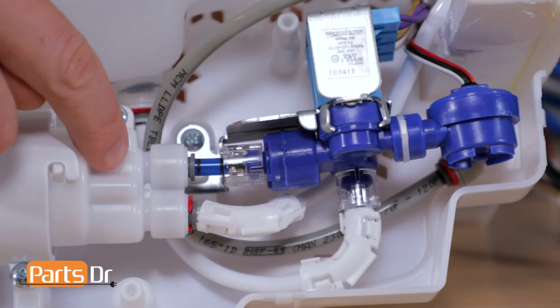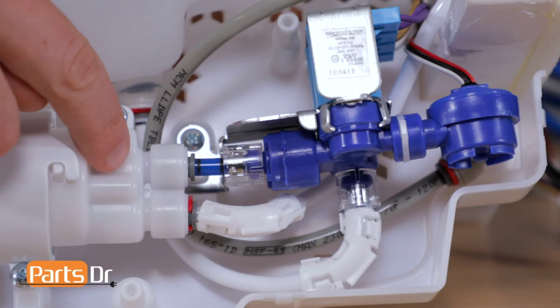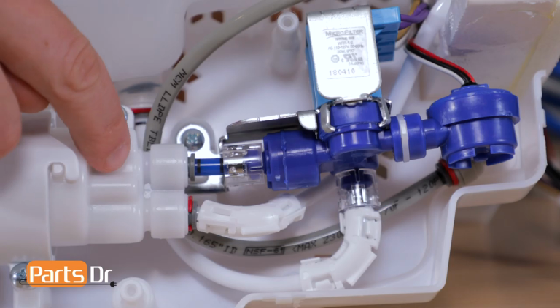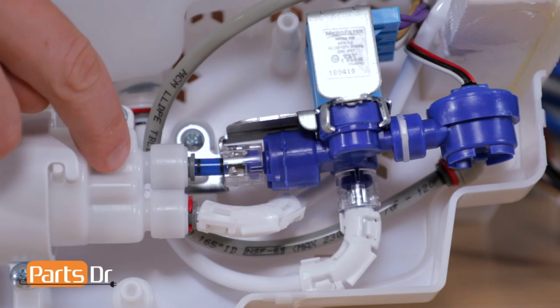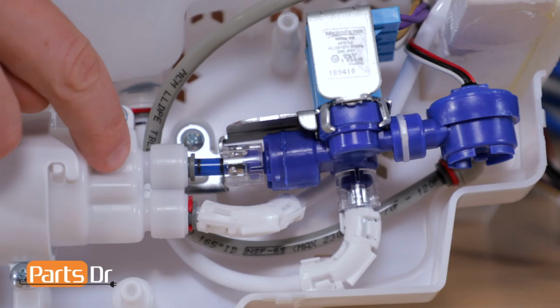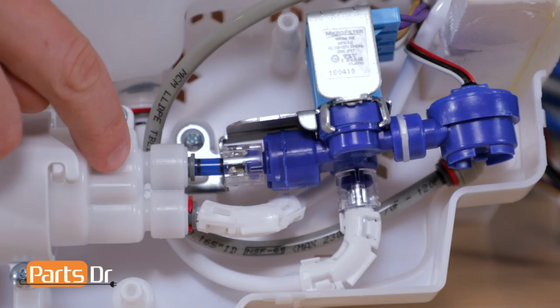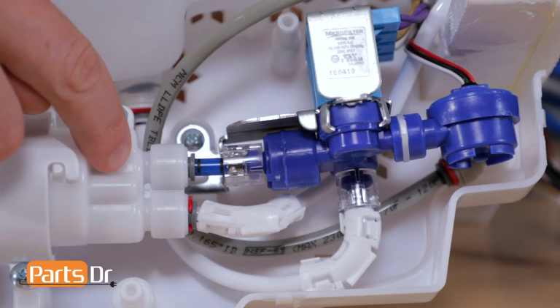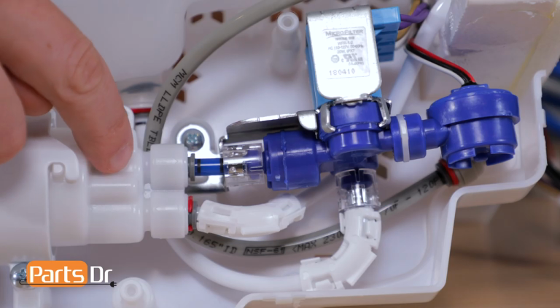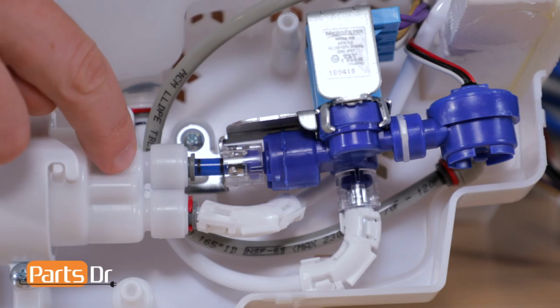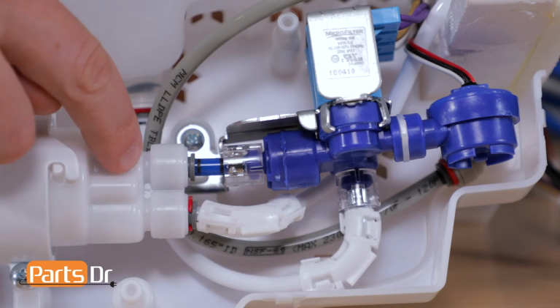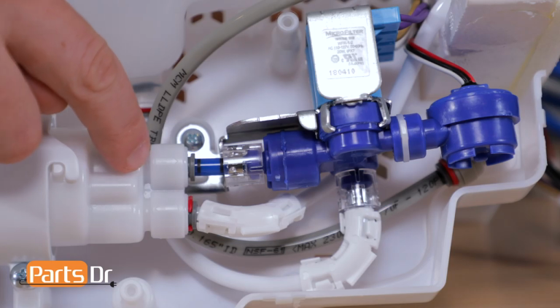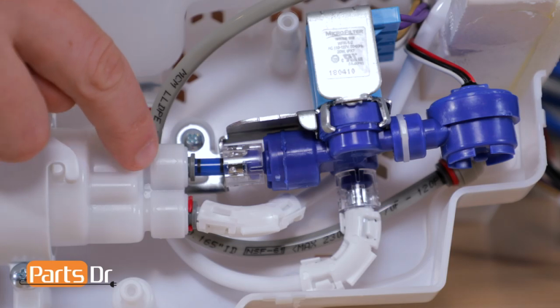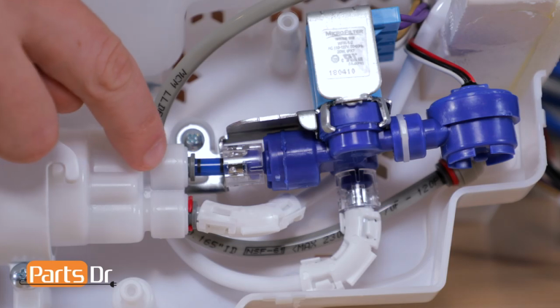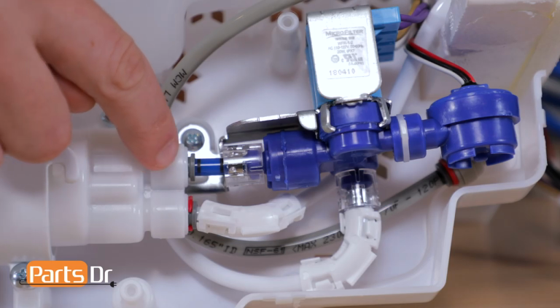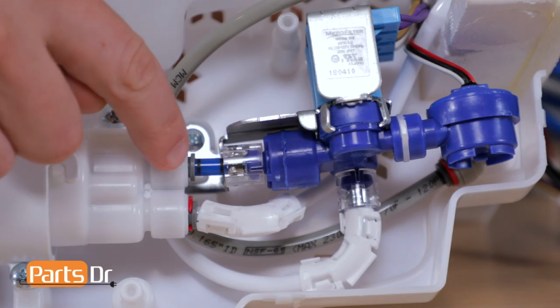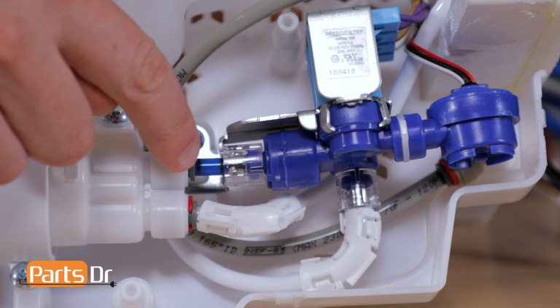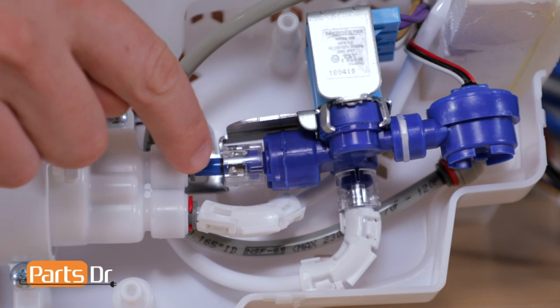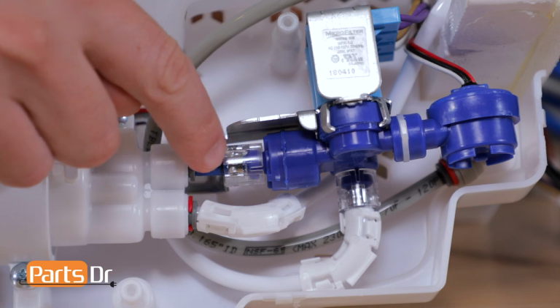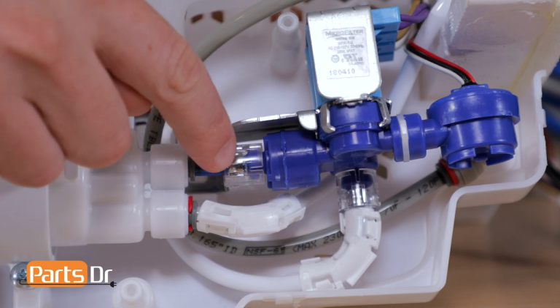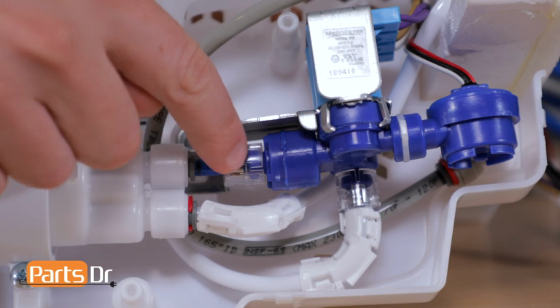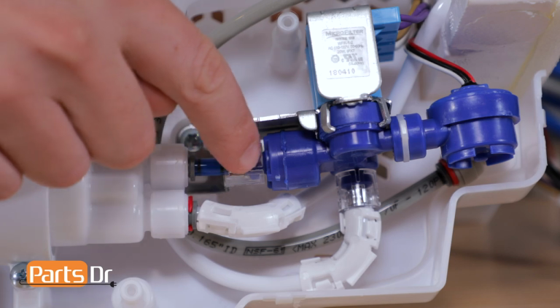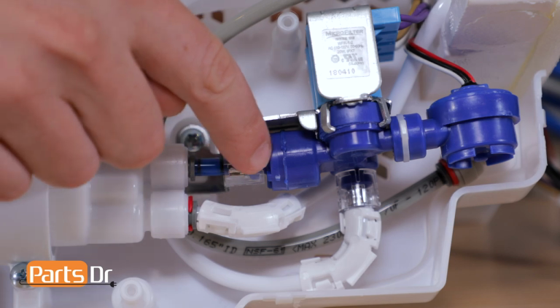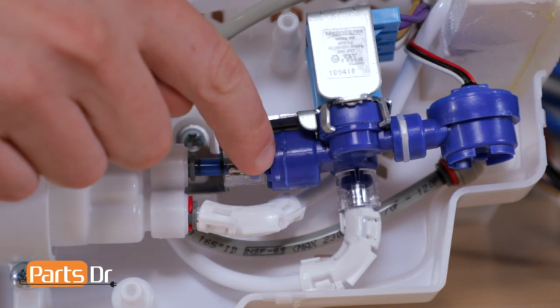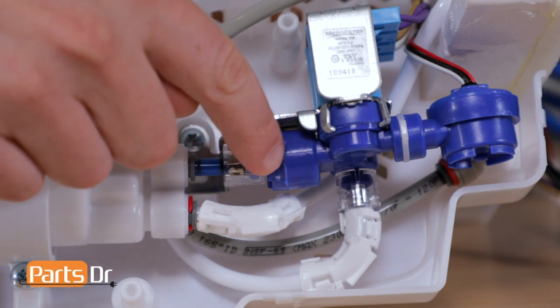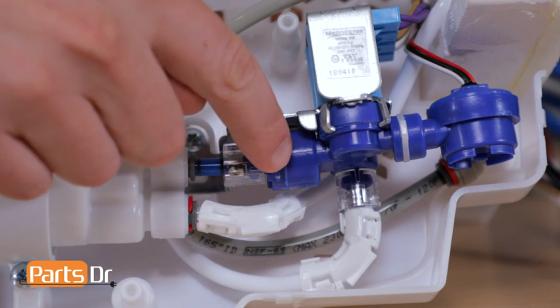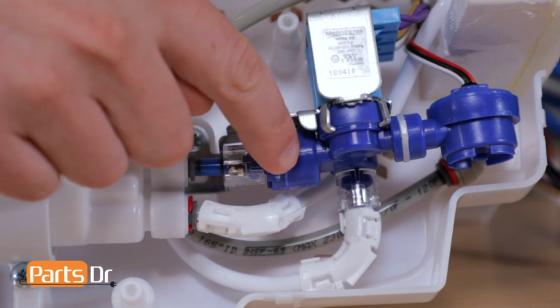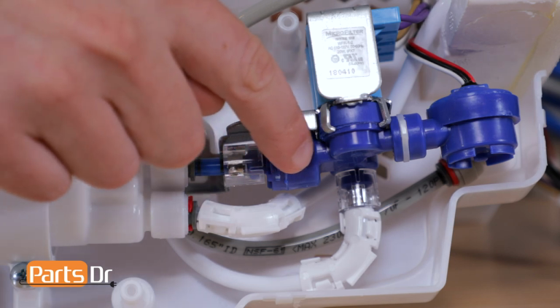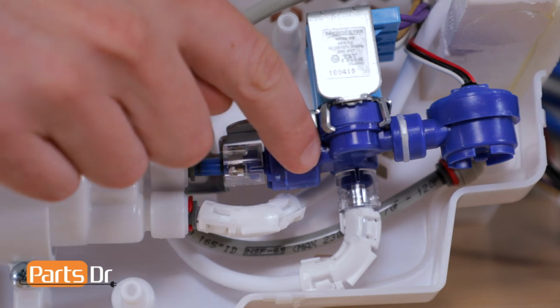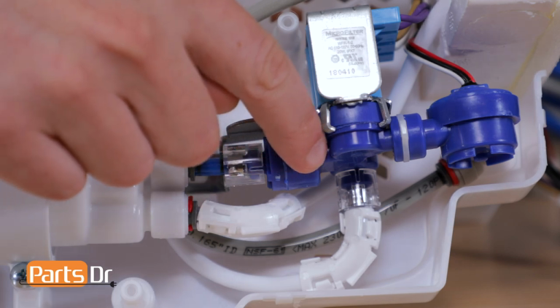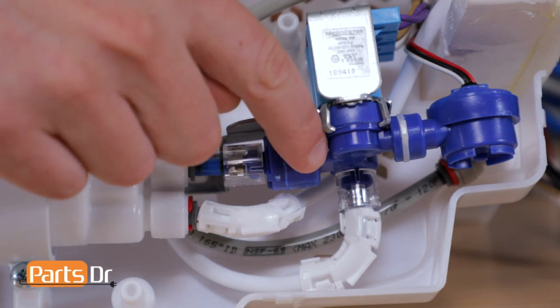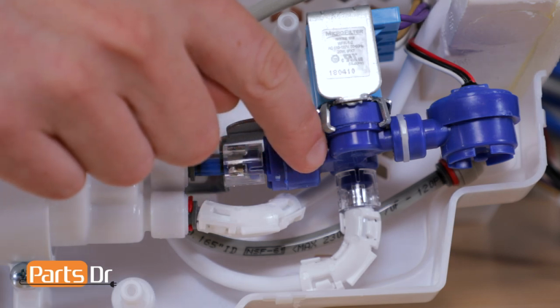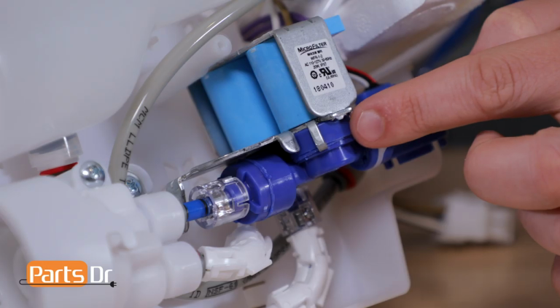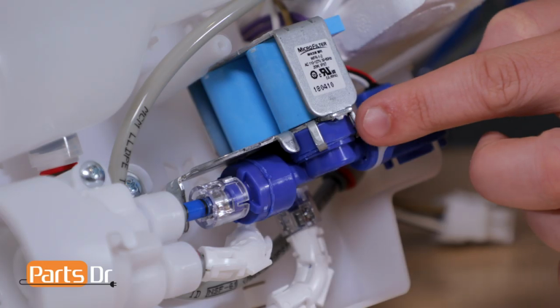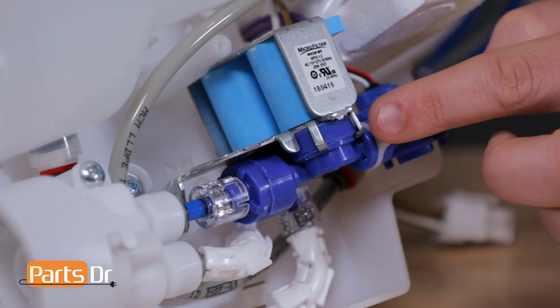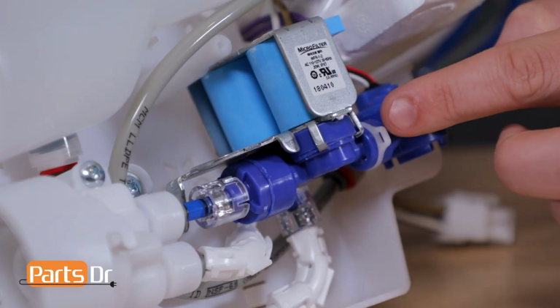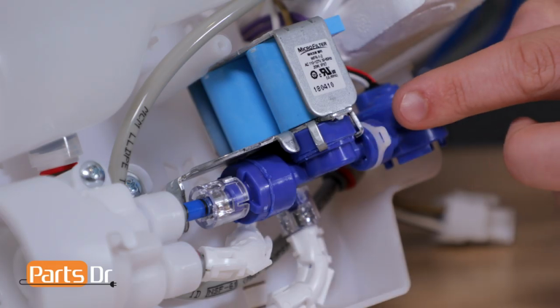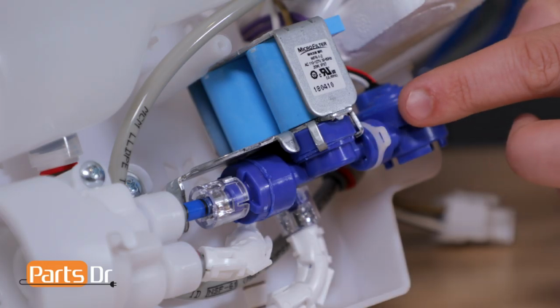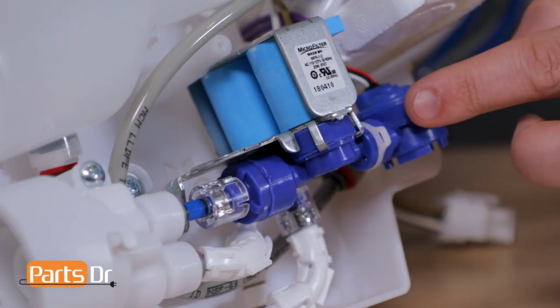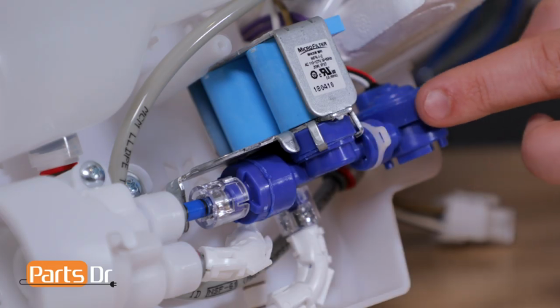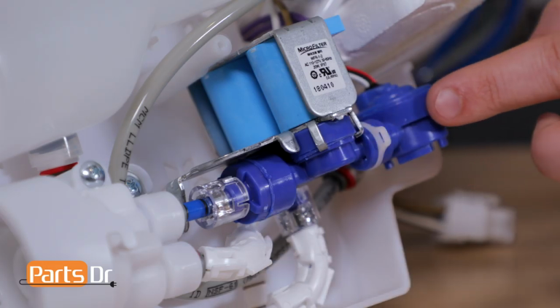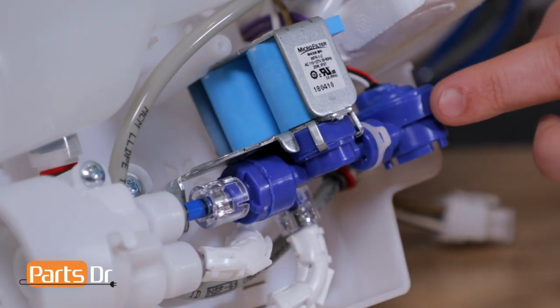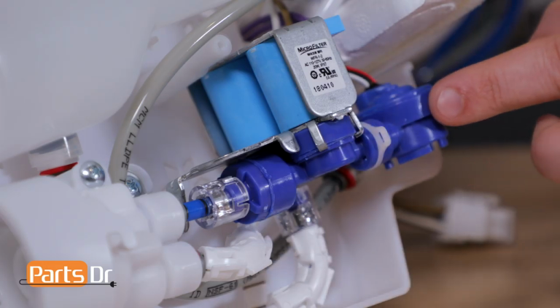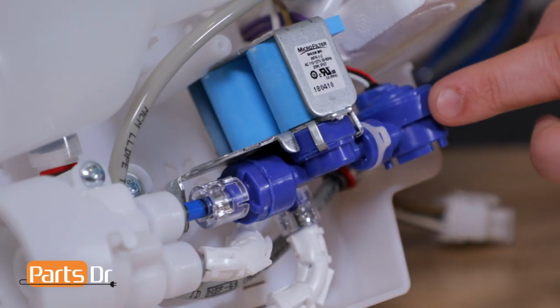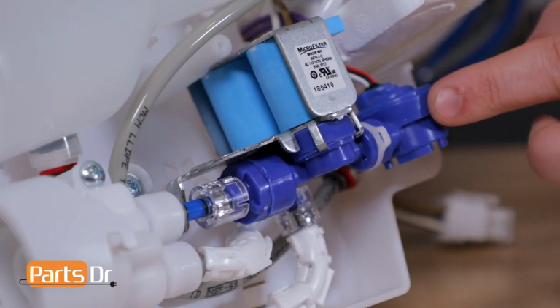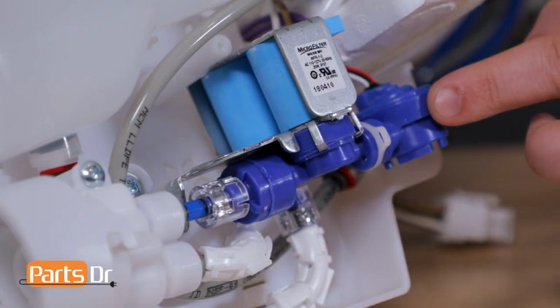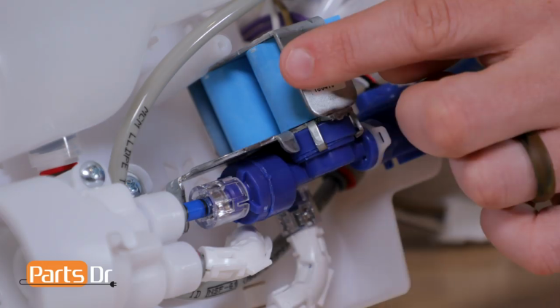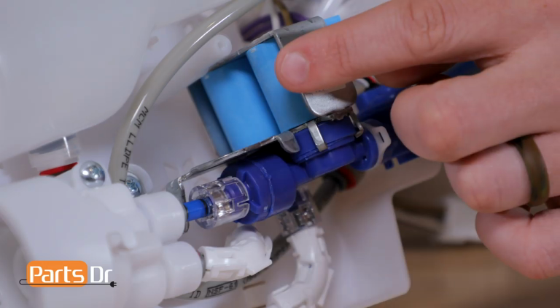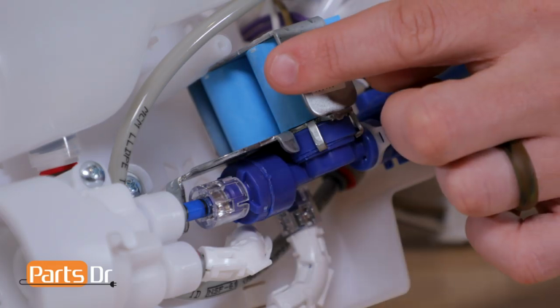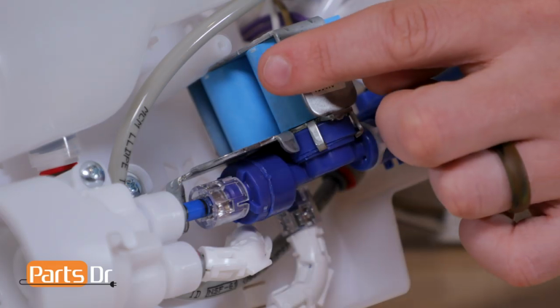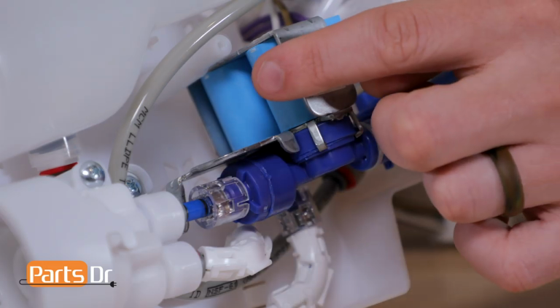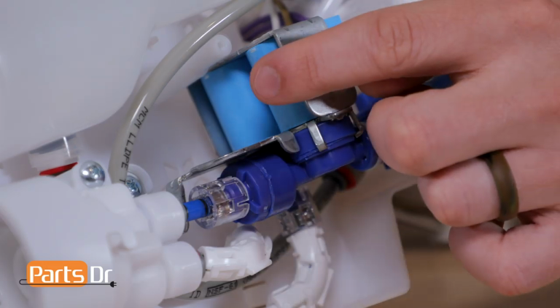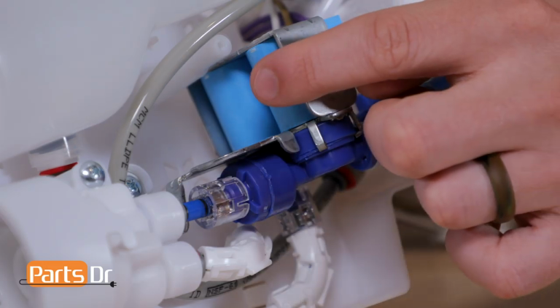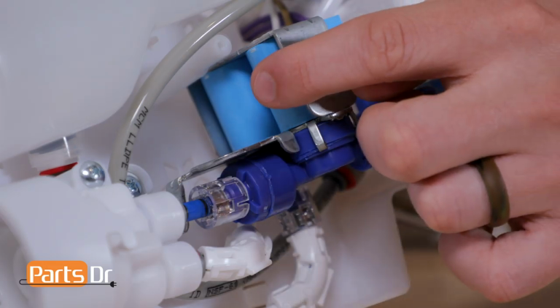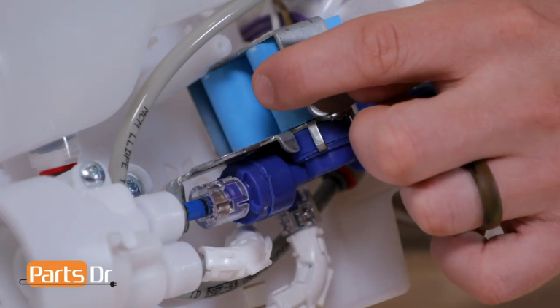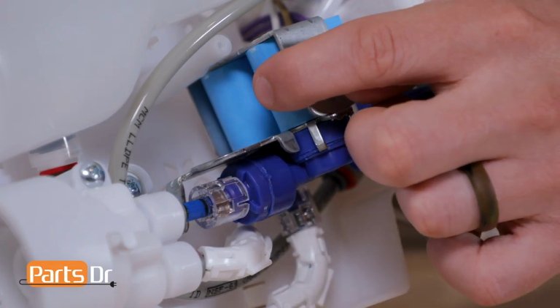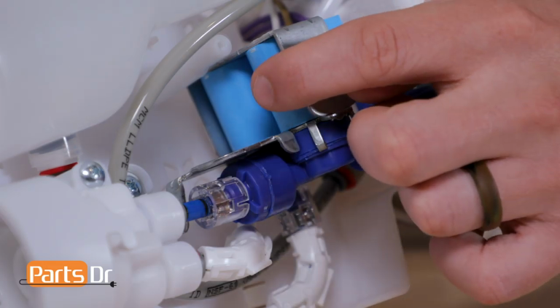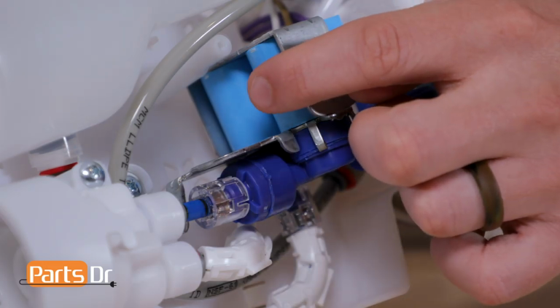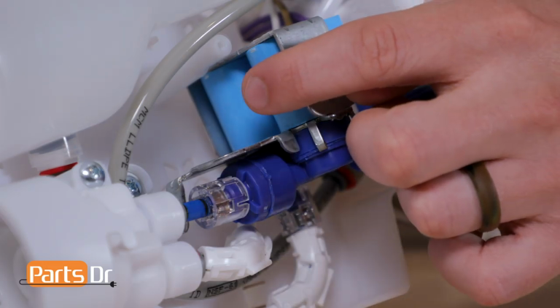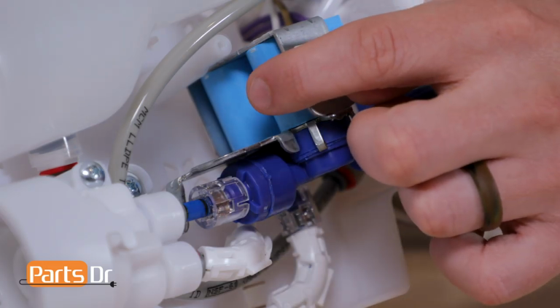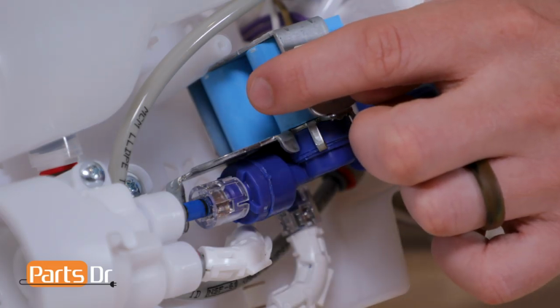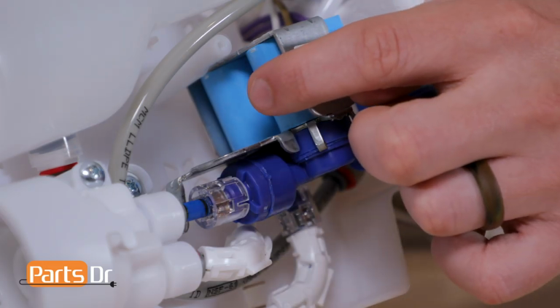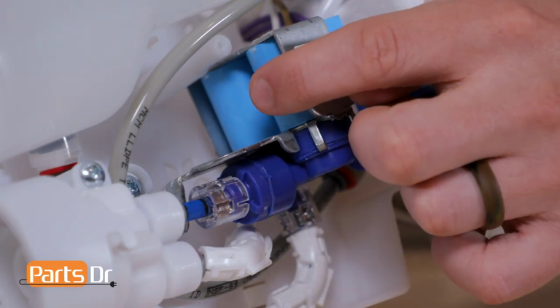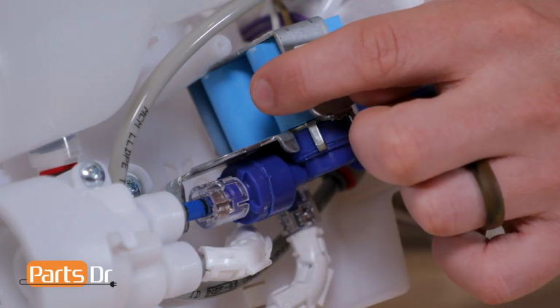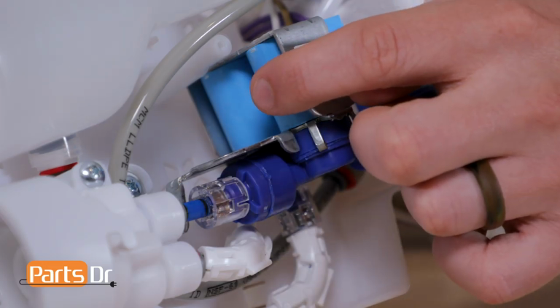From the filter head the water then flows into the water valve. The water valve controls water flow to the ice maker and the water dispenser.